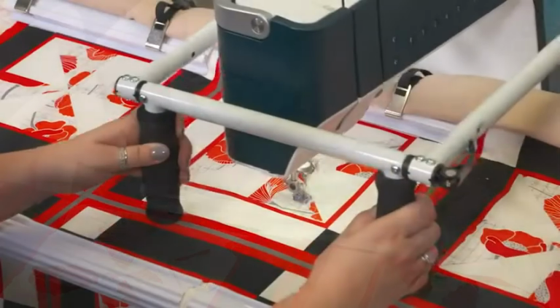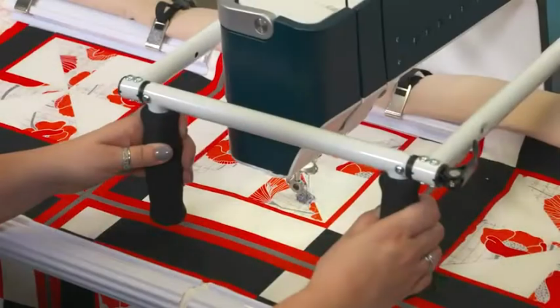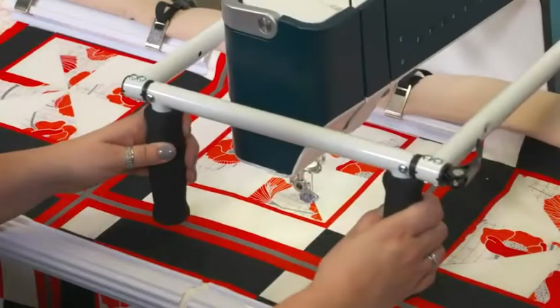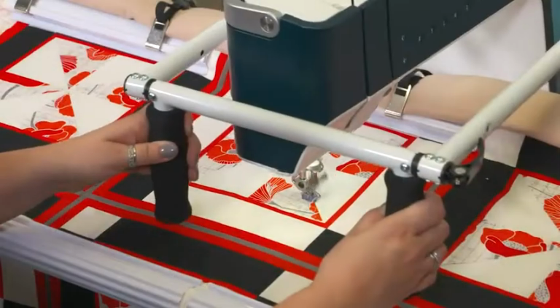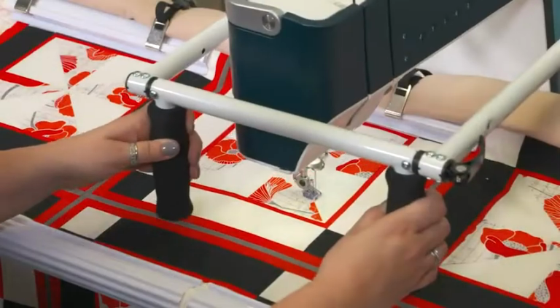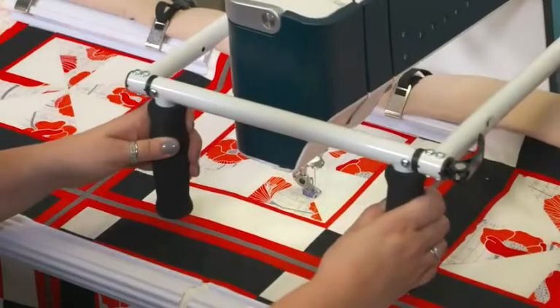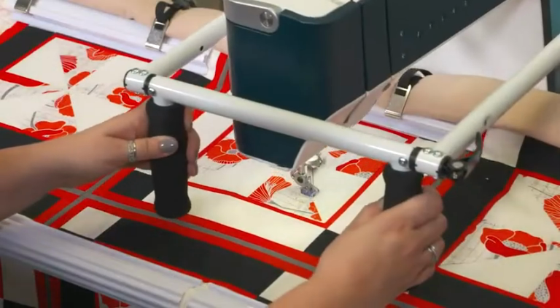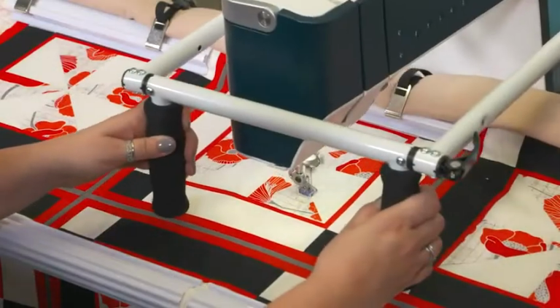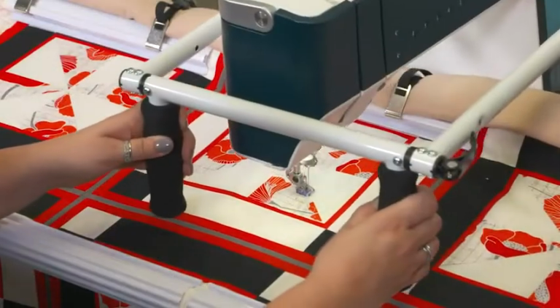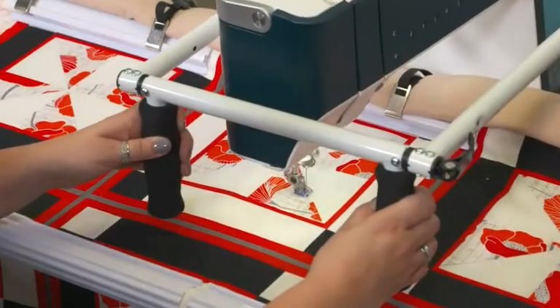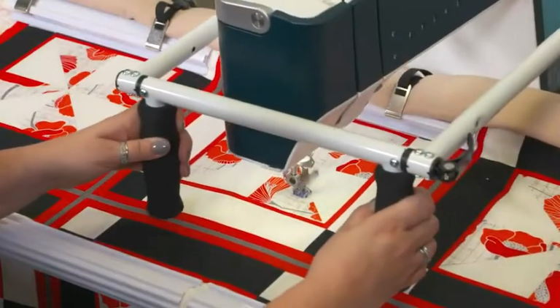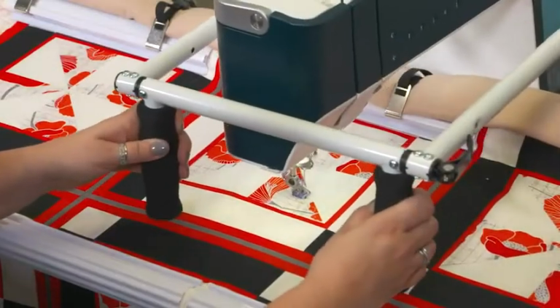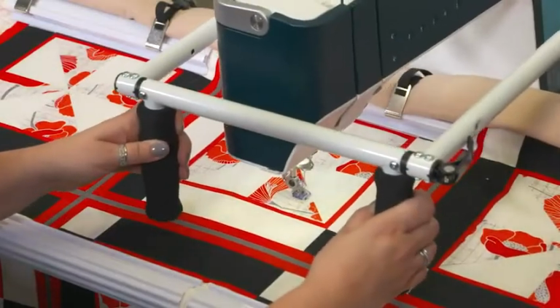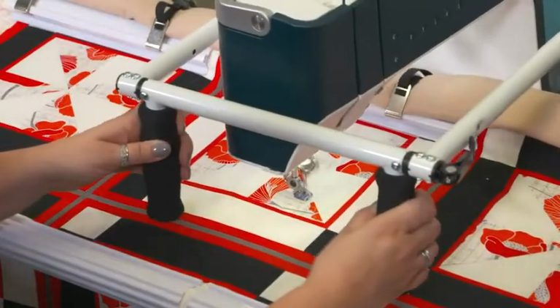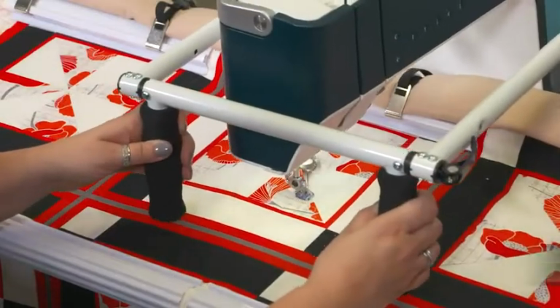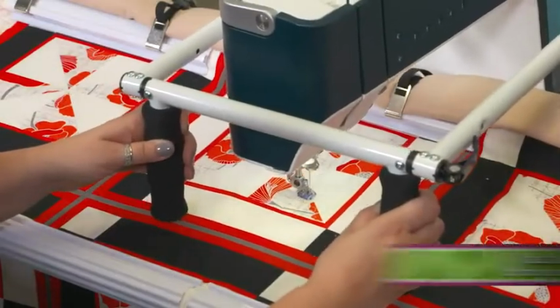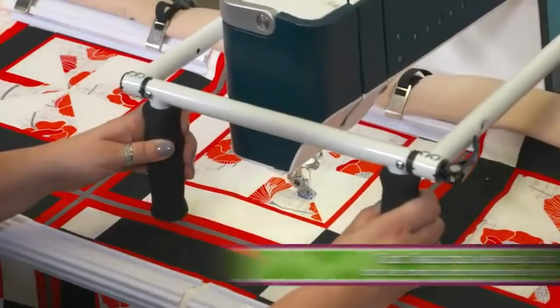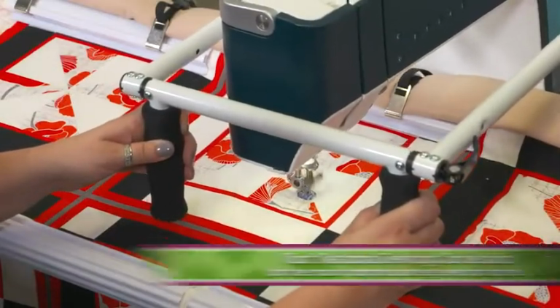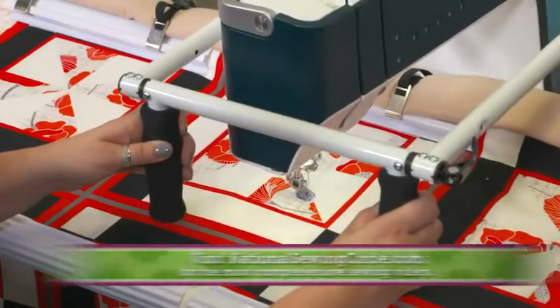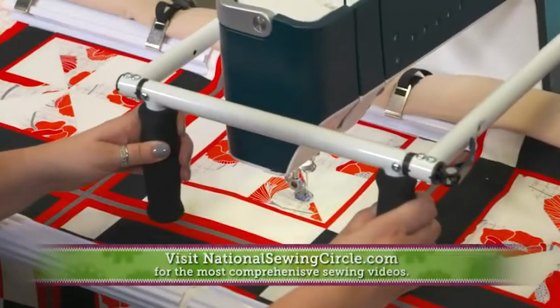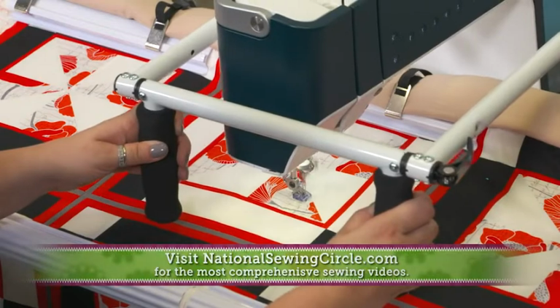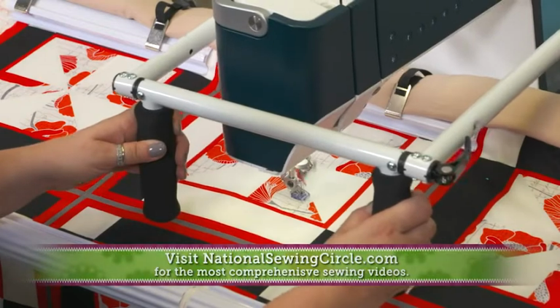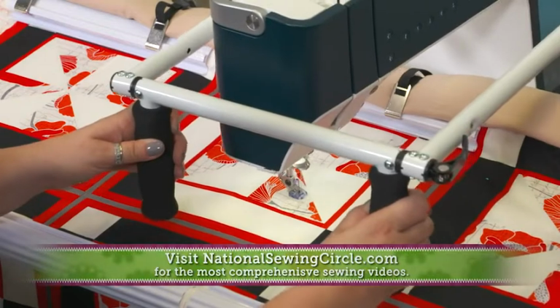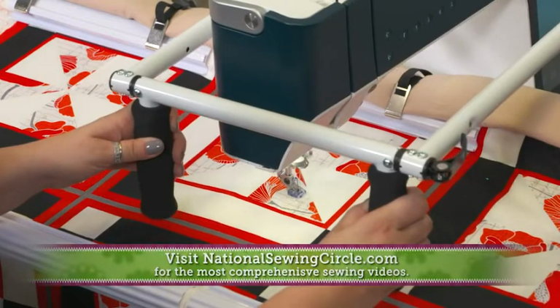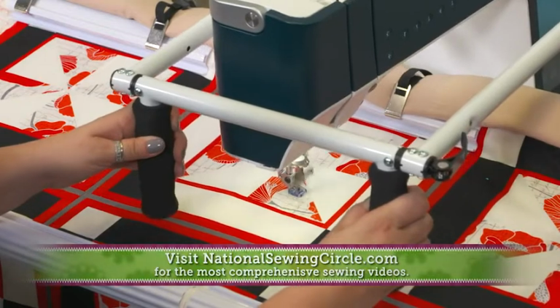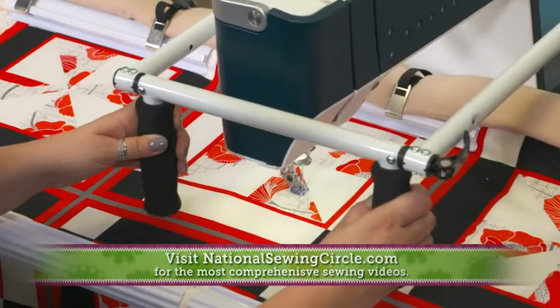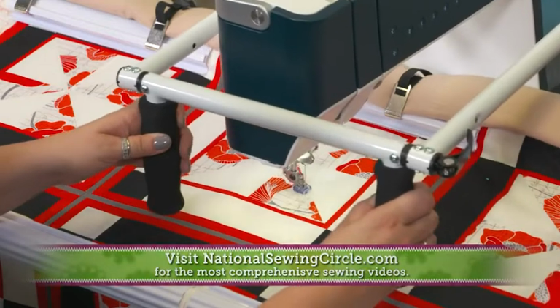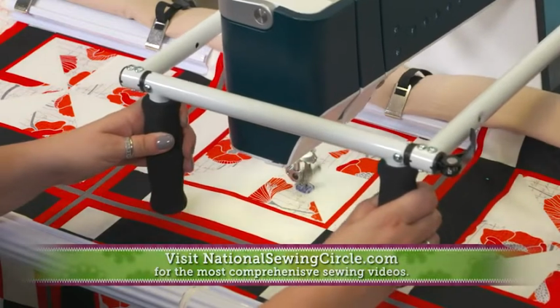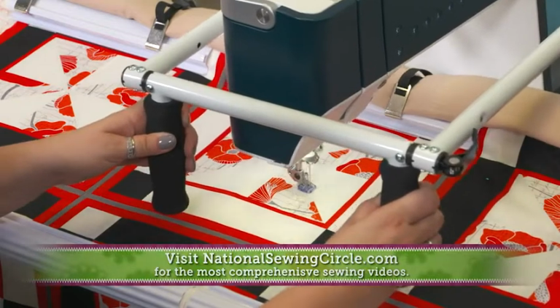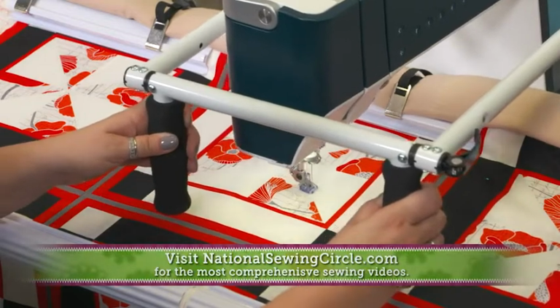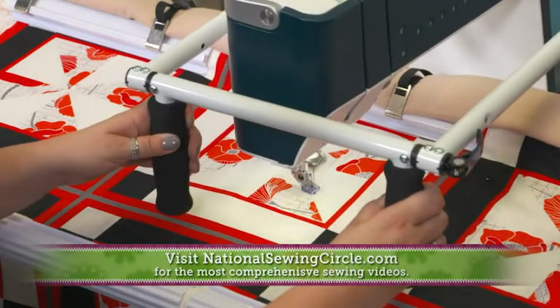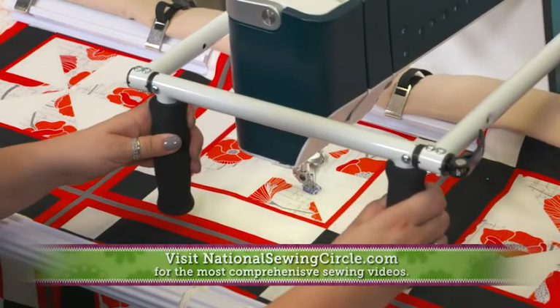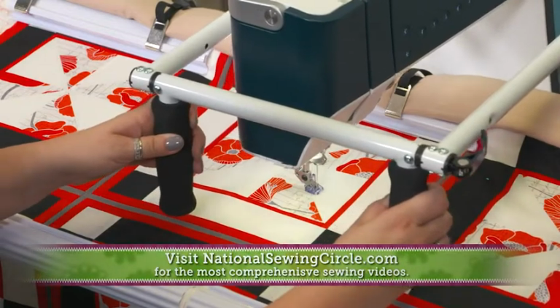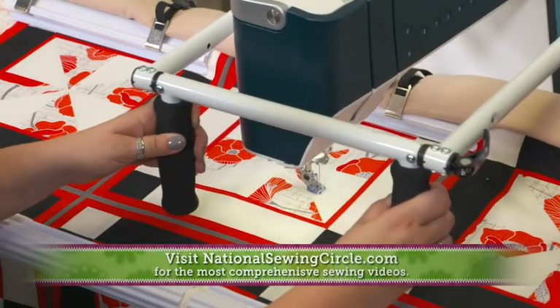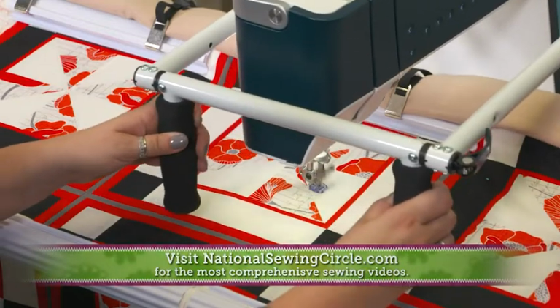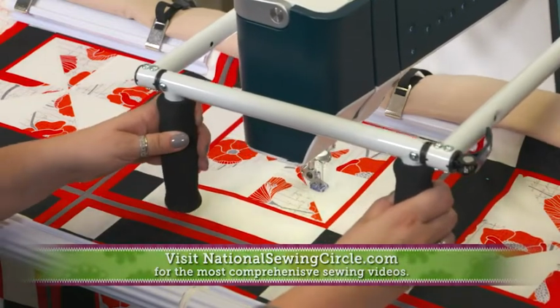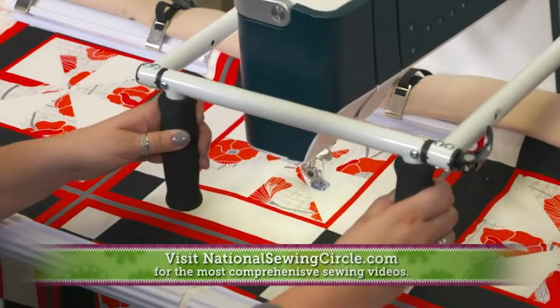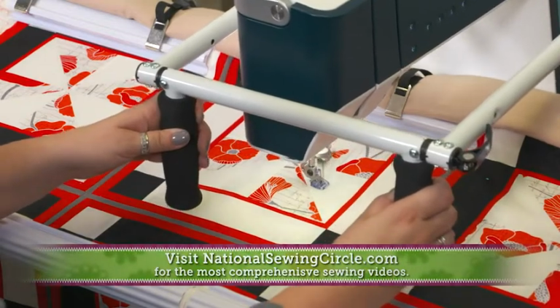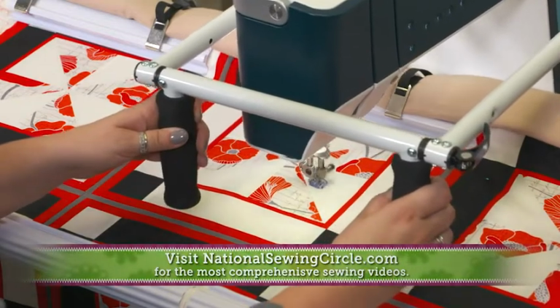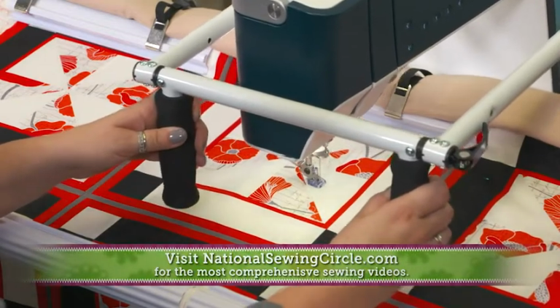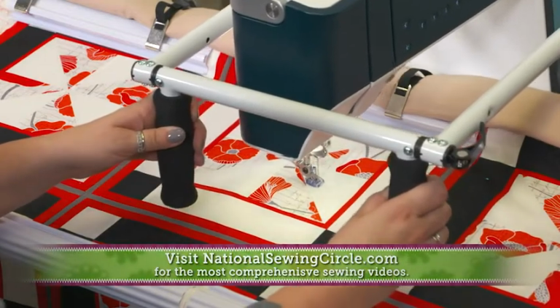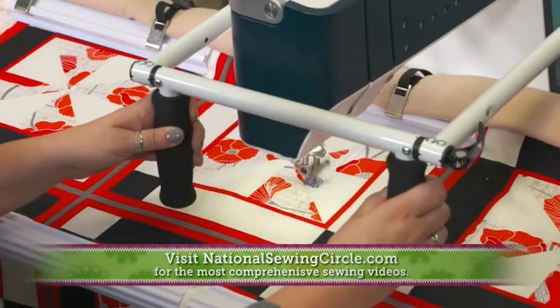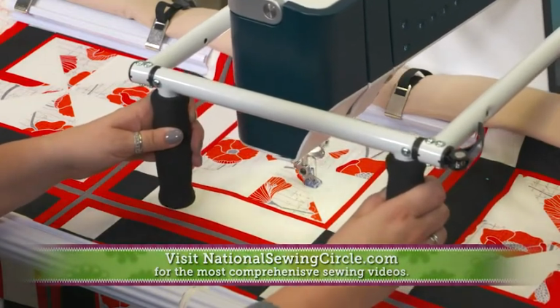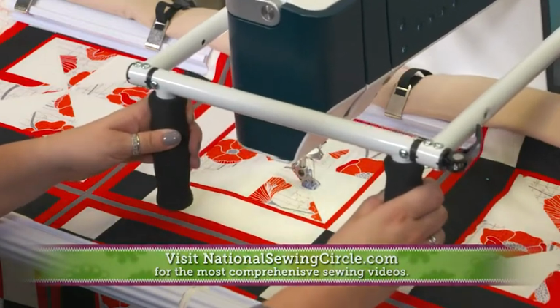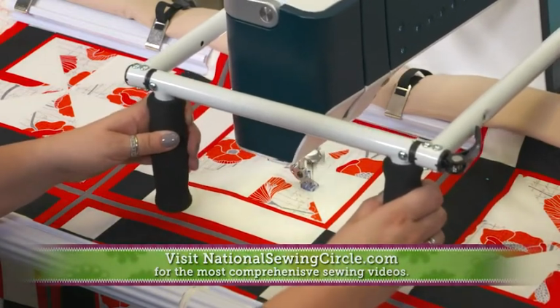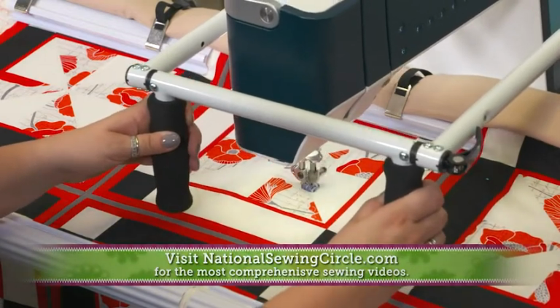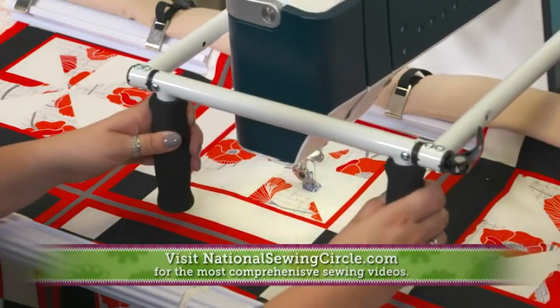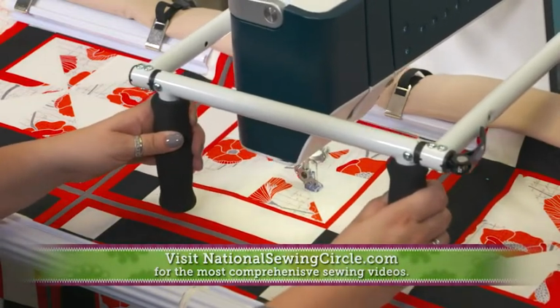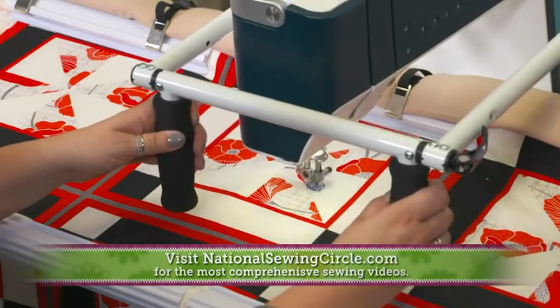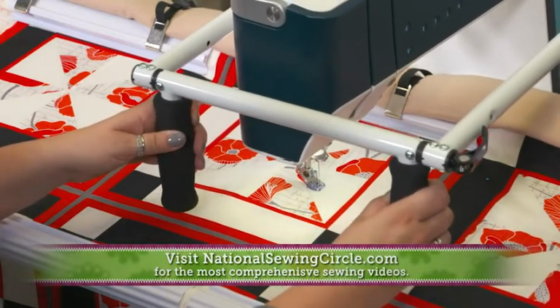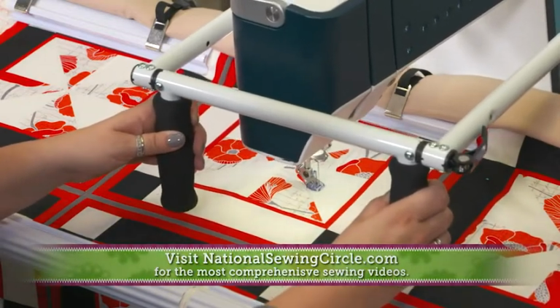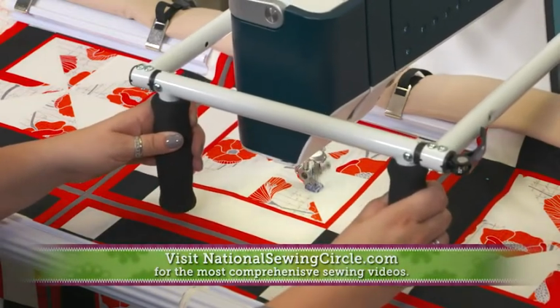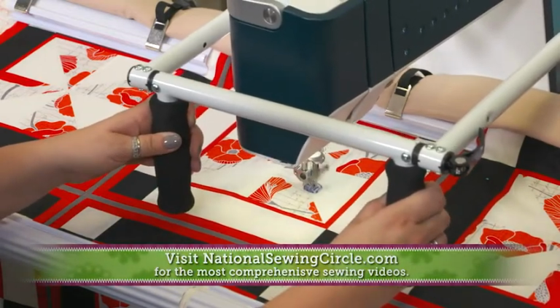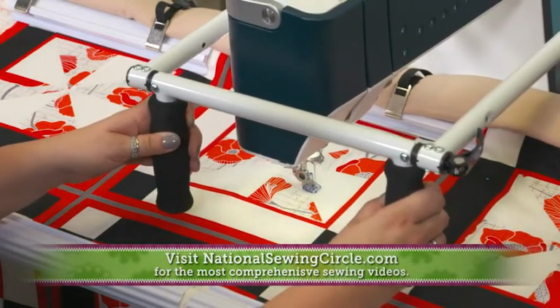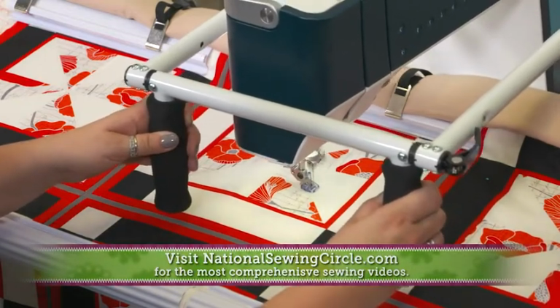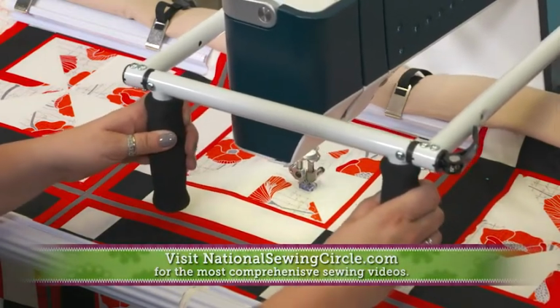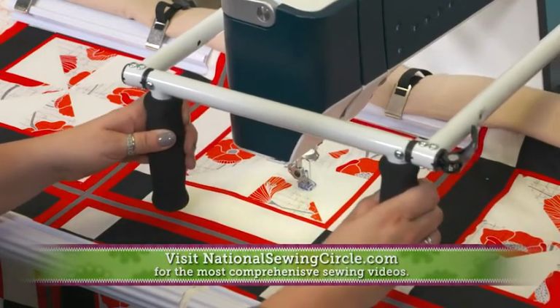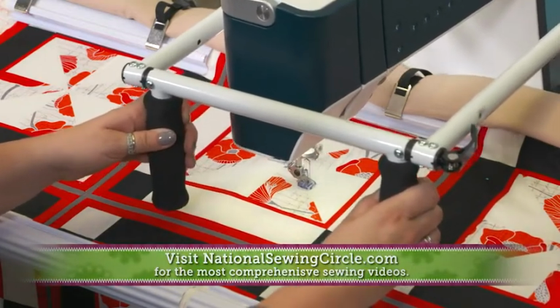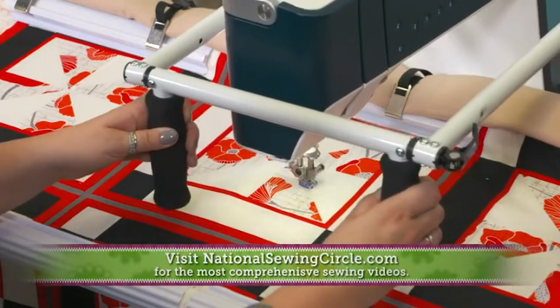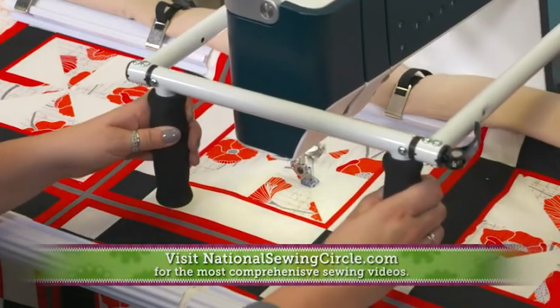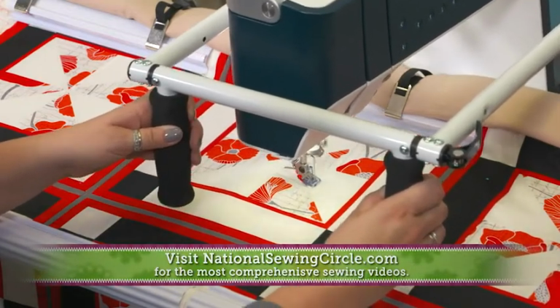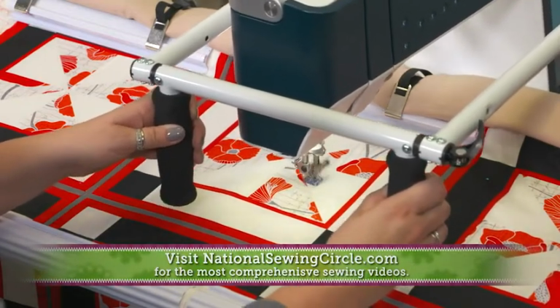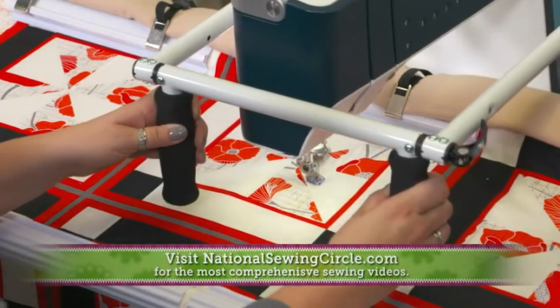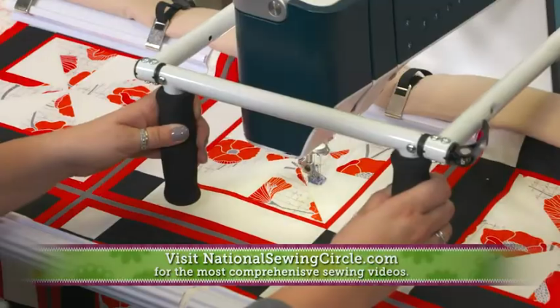Once you've finished quilting, simply remove the quilt from the frame and then you're ready to take your machine off of the Q-Zone Hoop Frame and get to work piecing your next quilt.